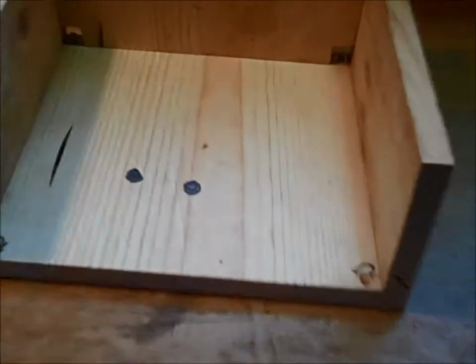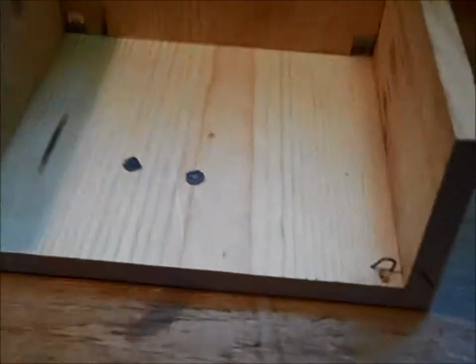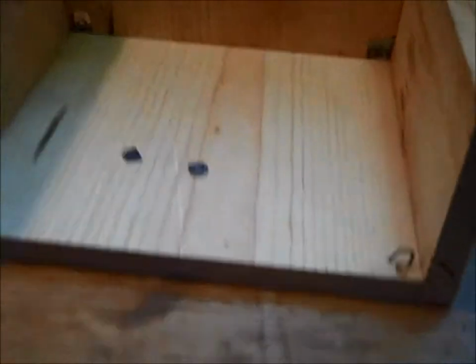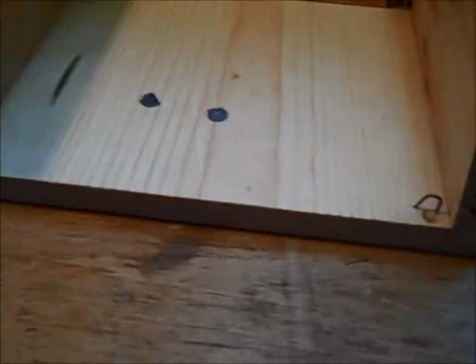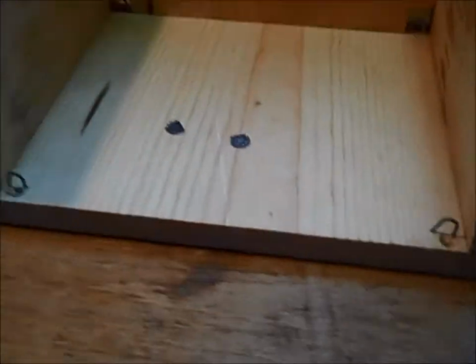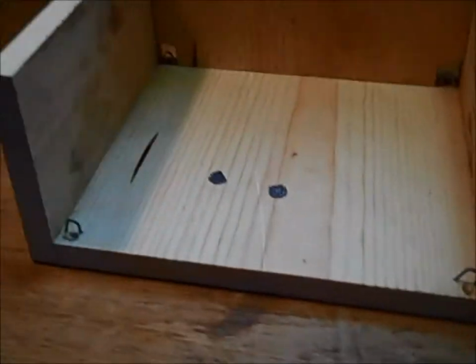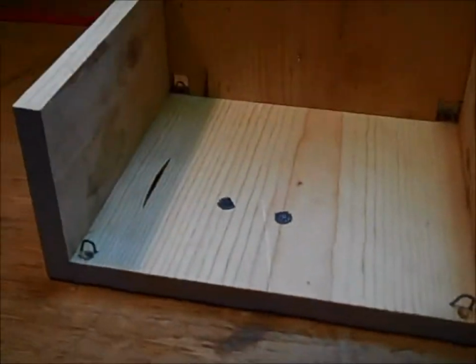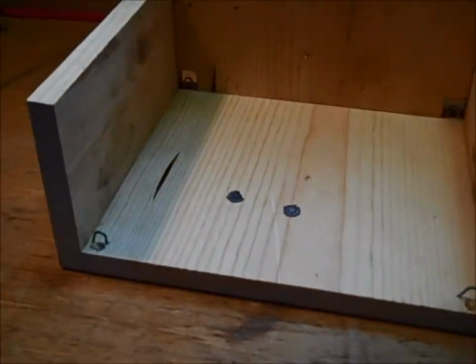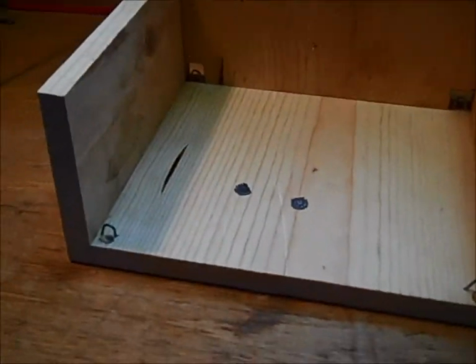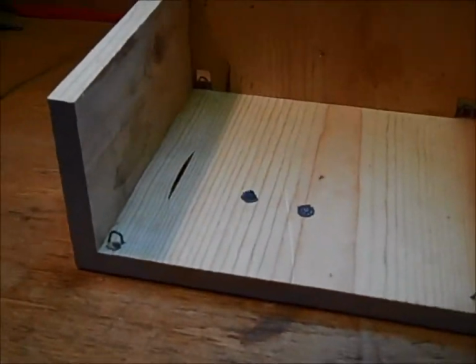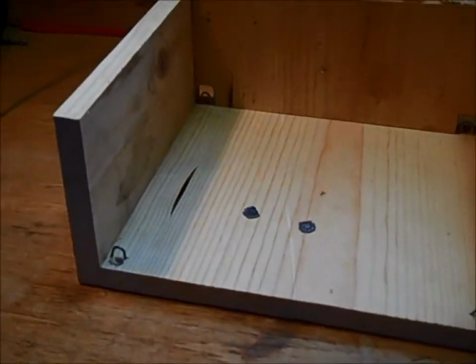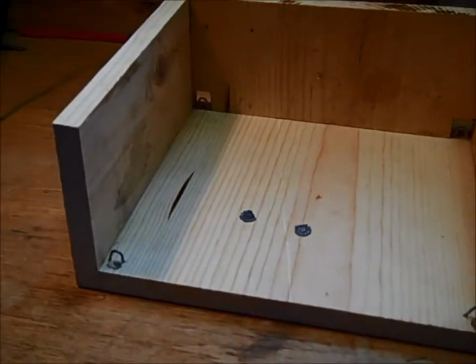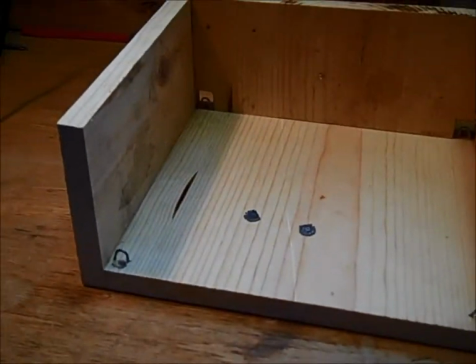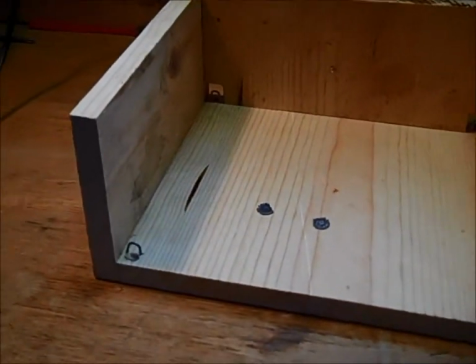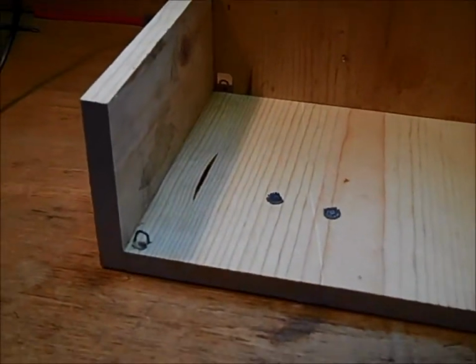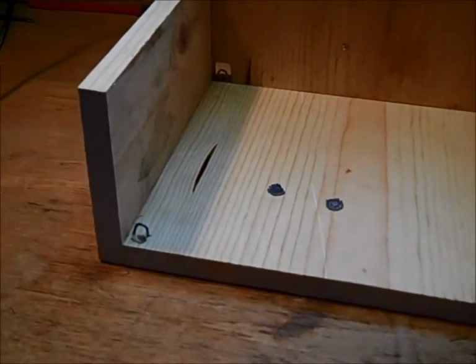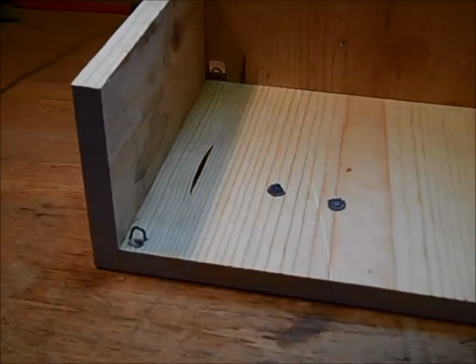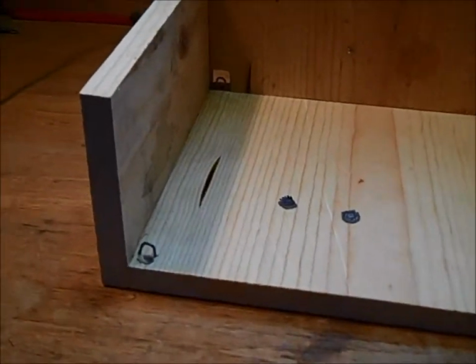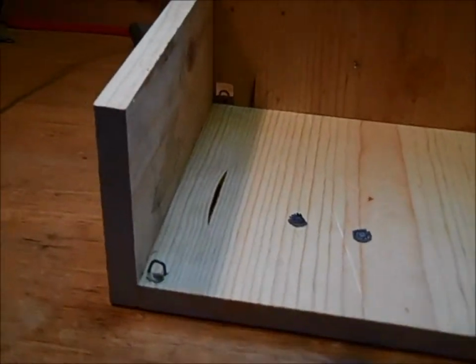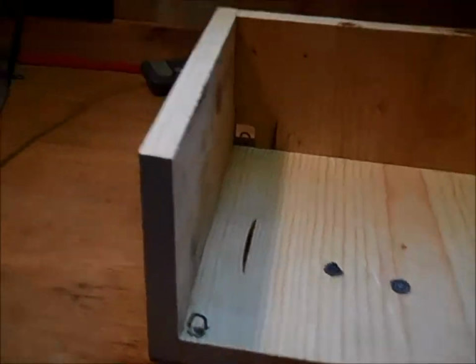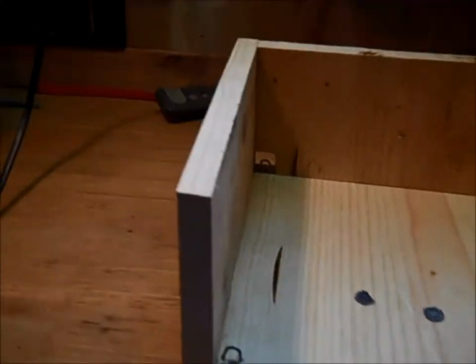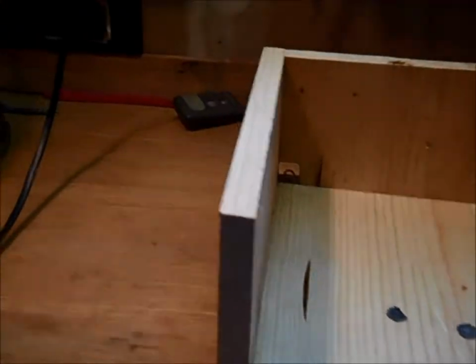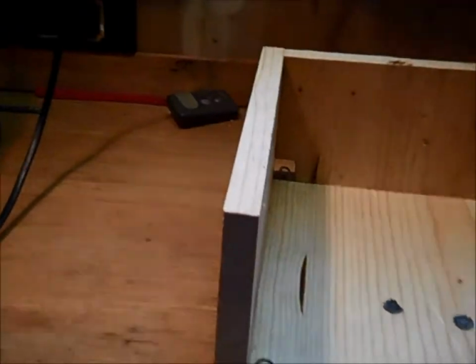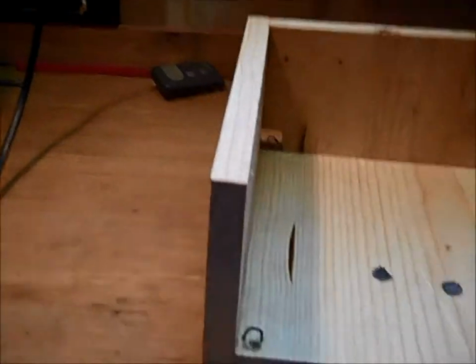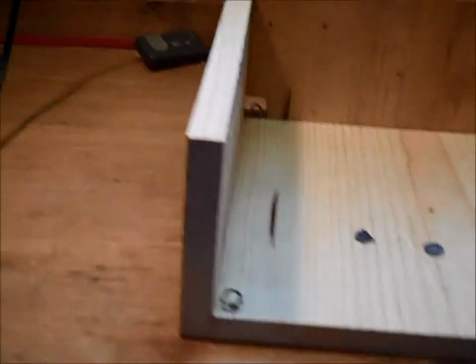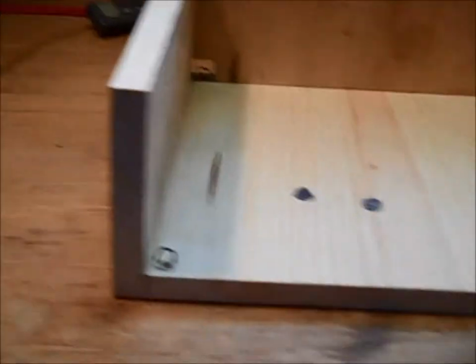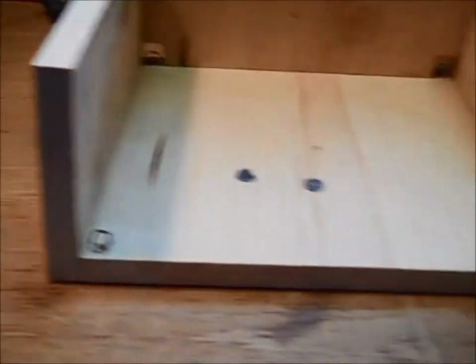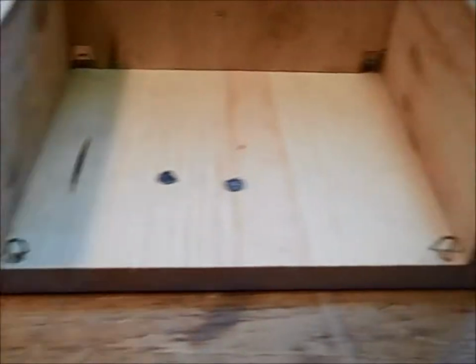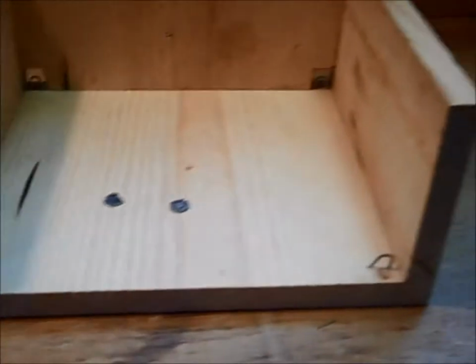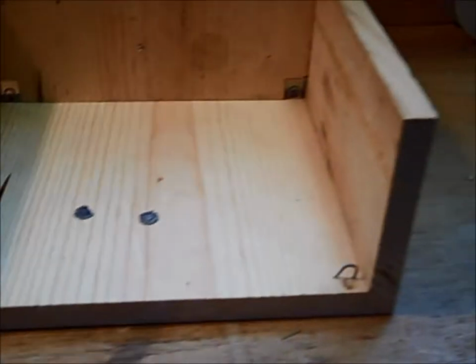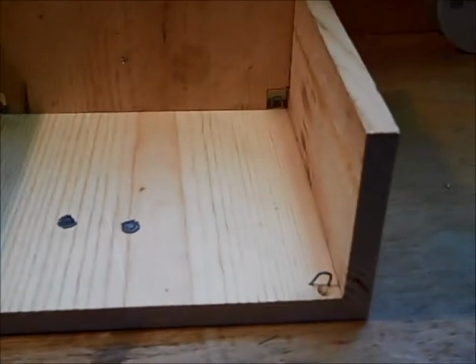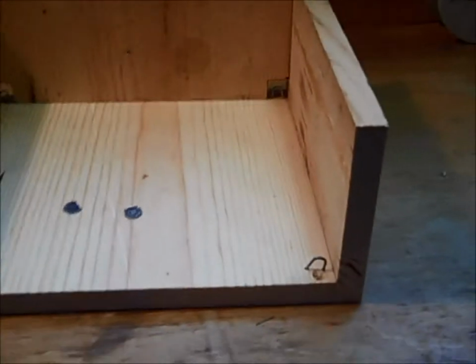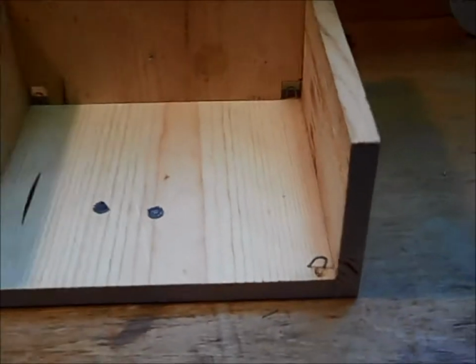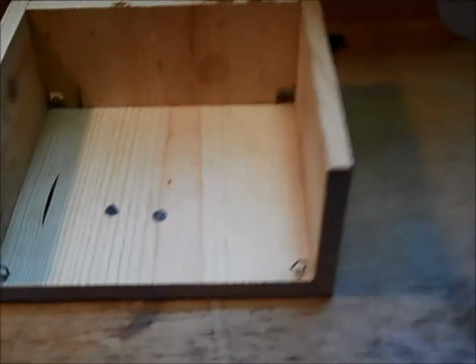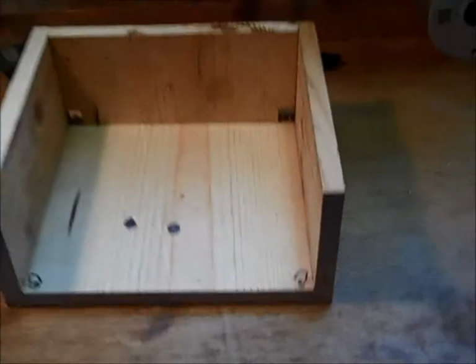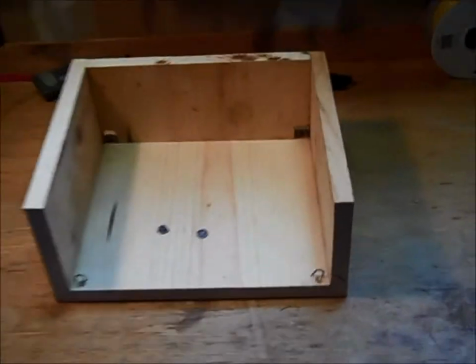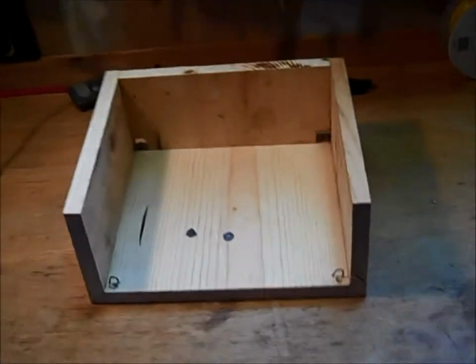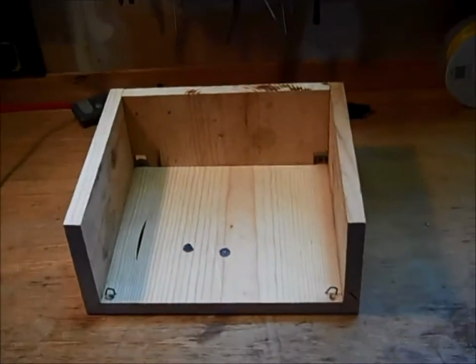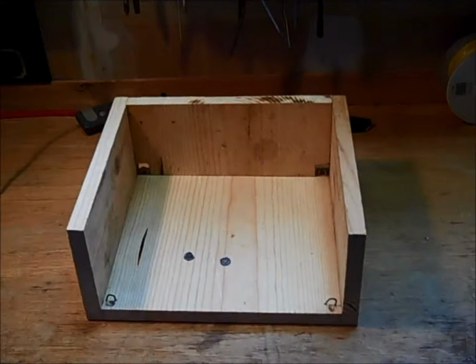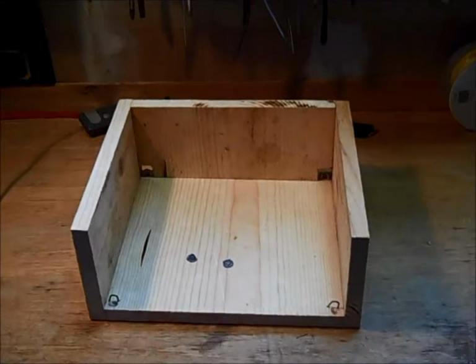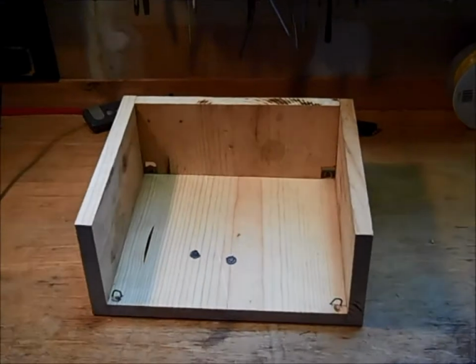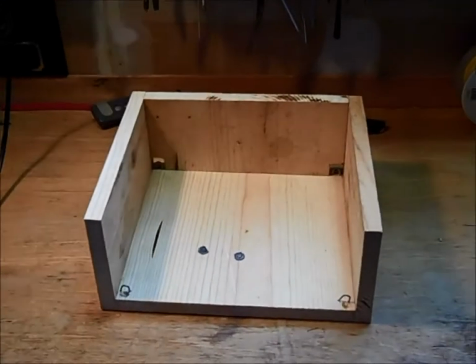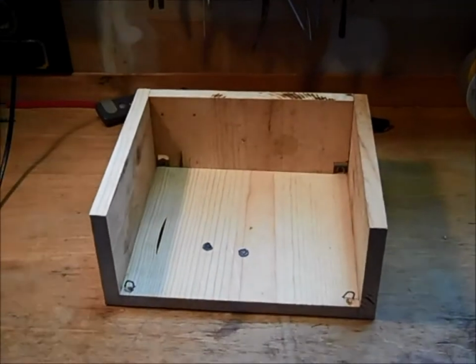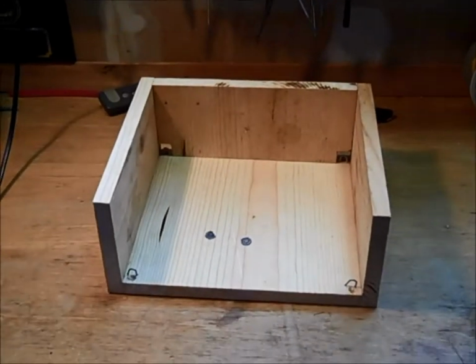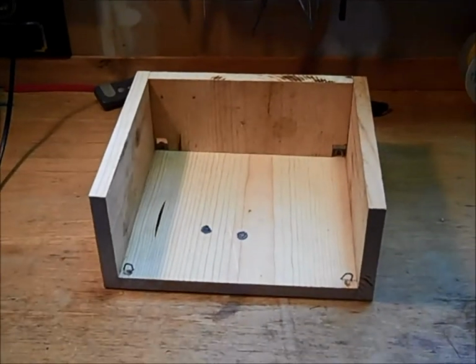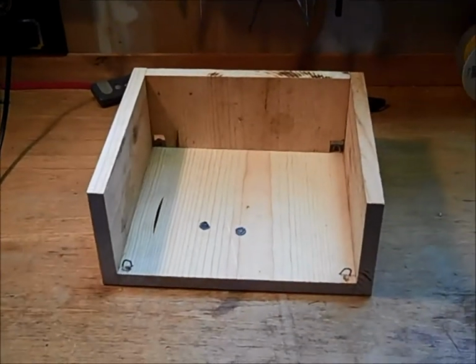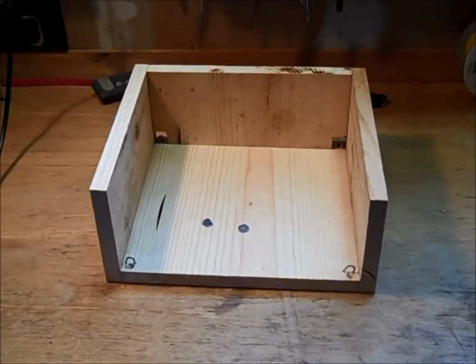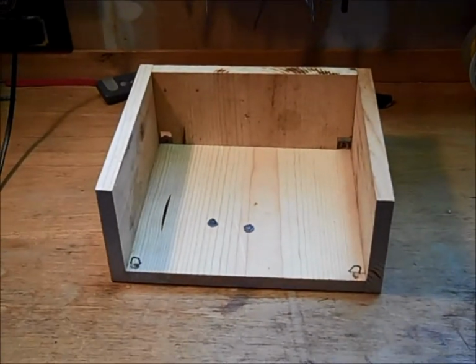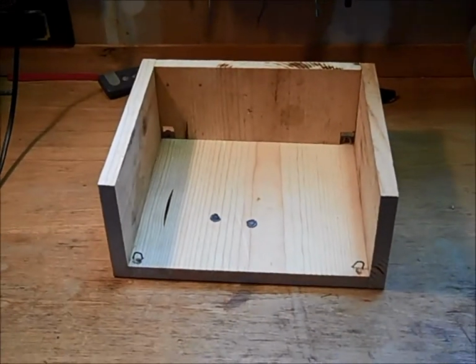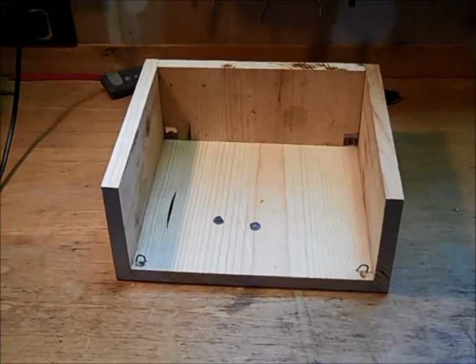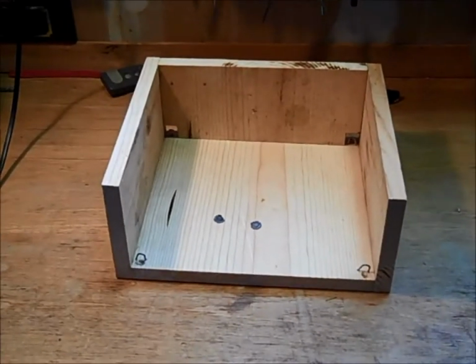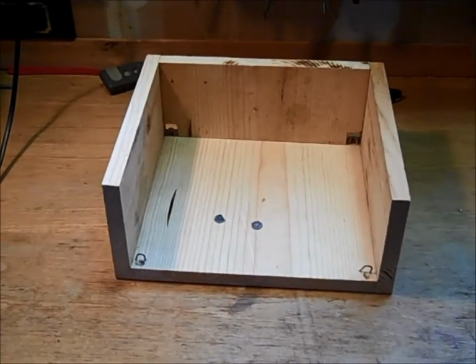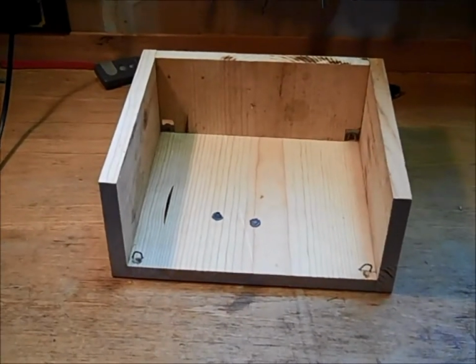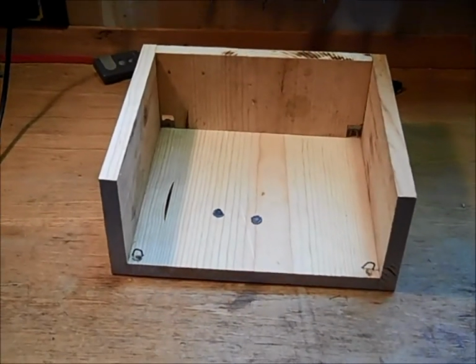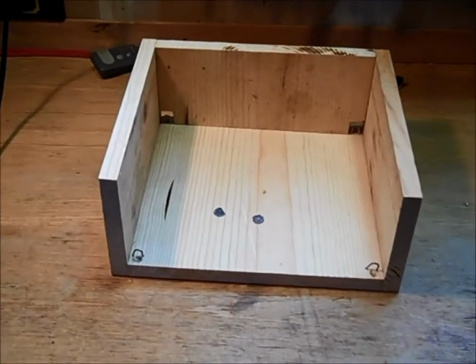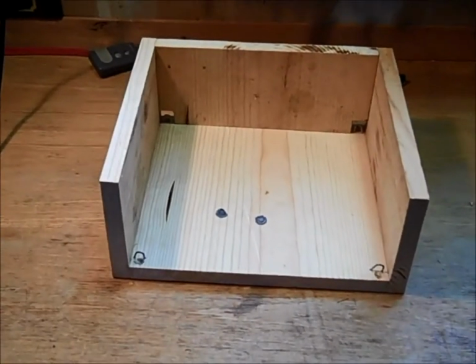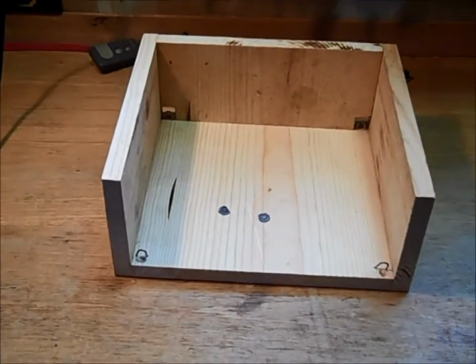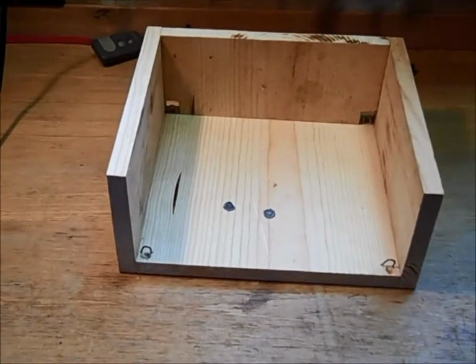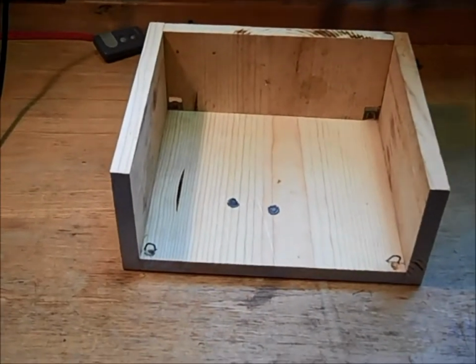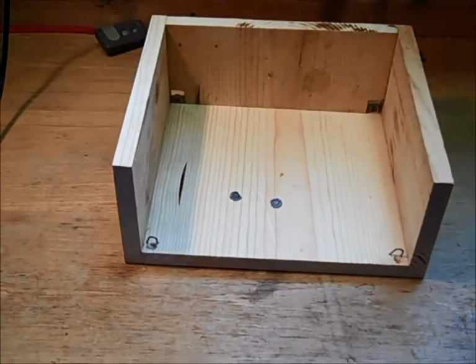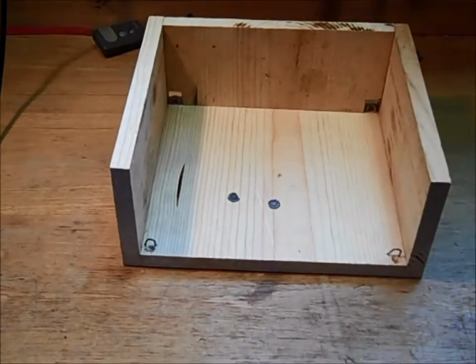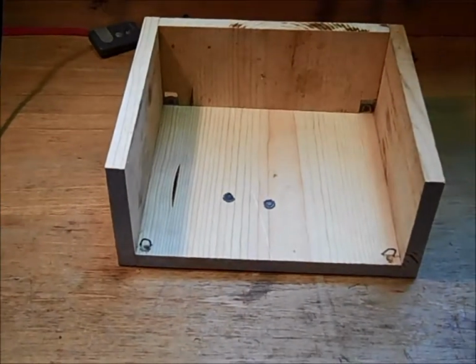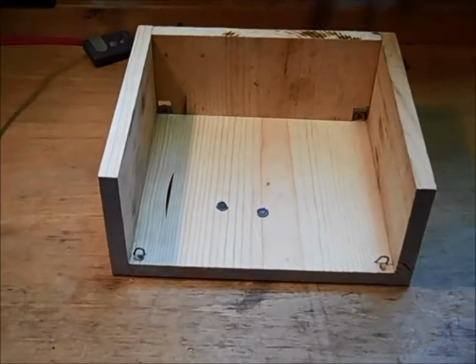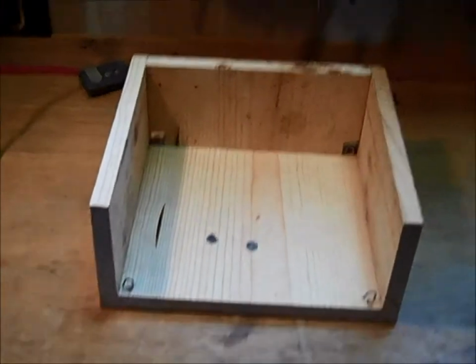Yo, what's up YouTube? Today I built myself a little stand for my shooting target, my little flip target.